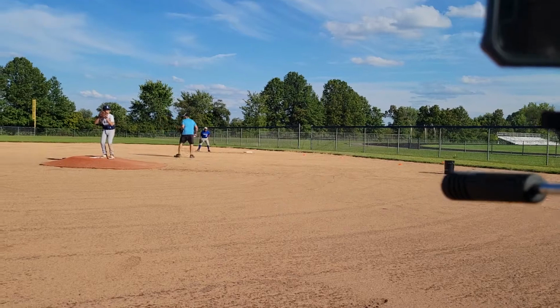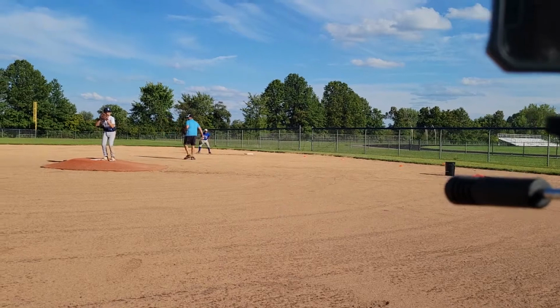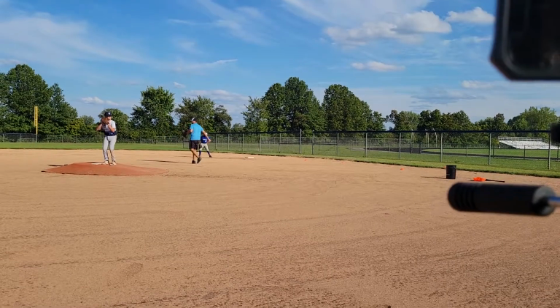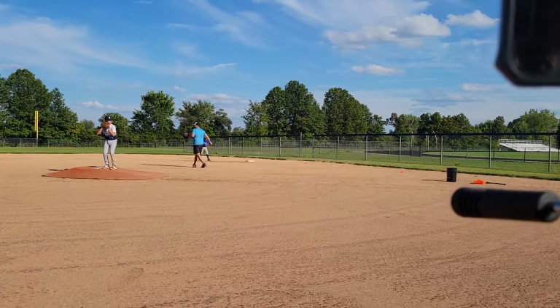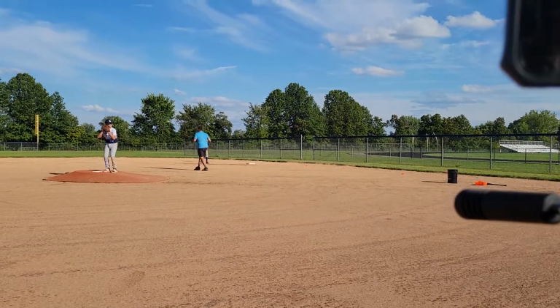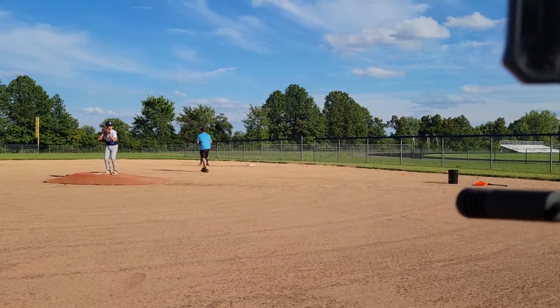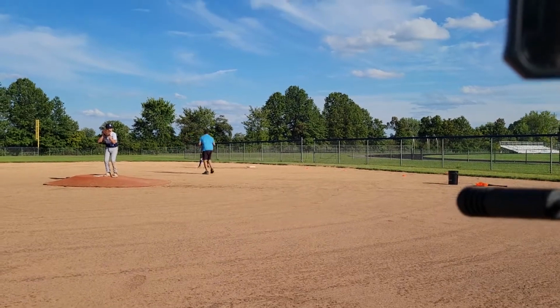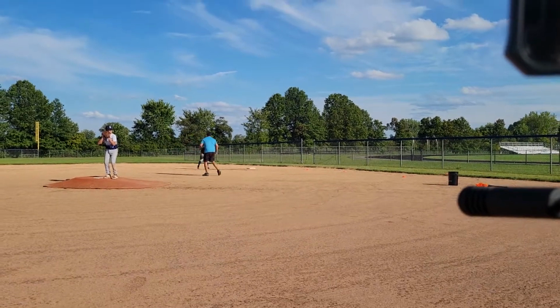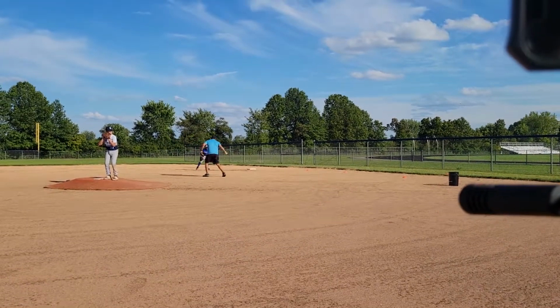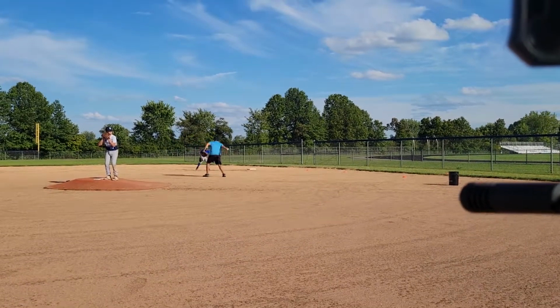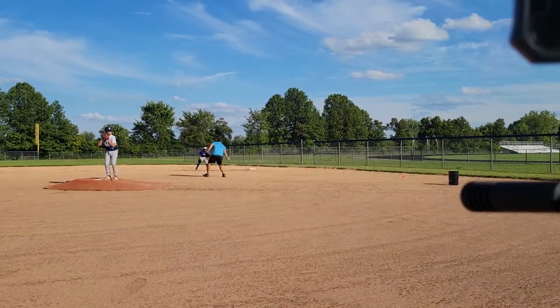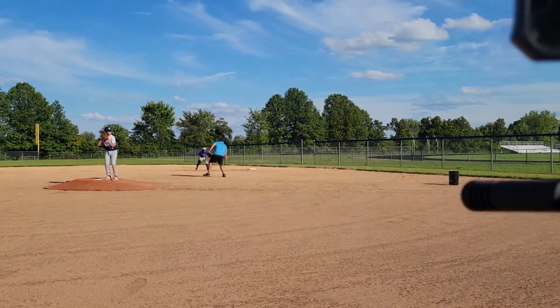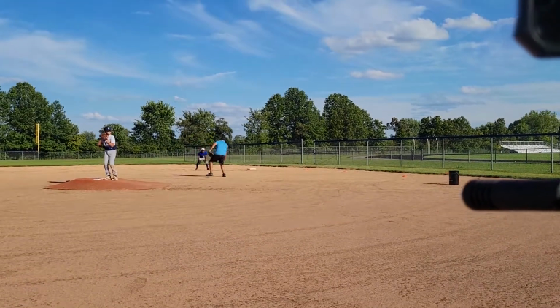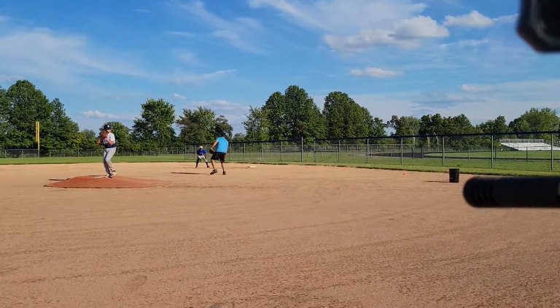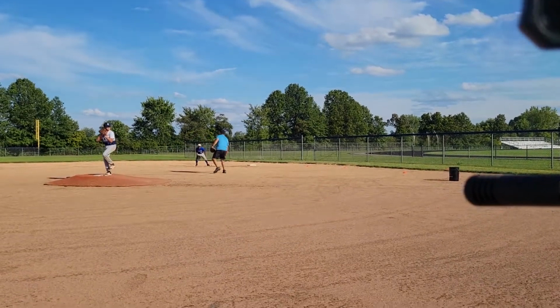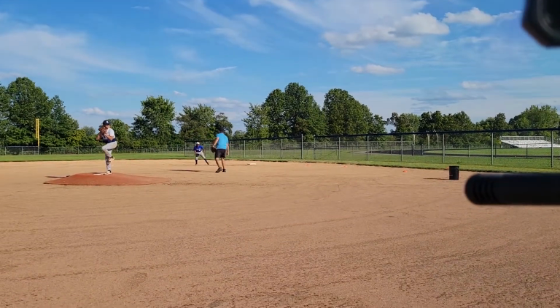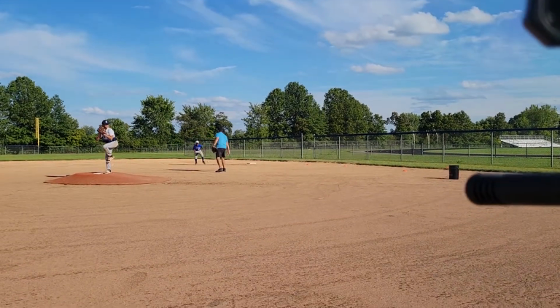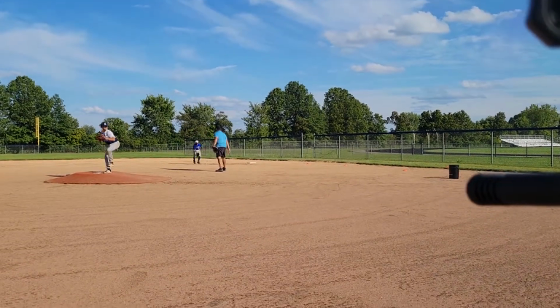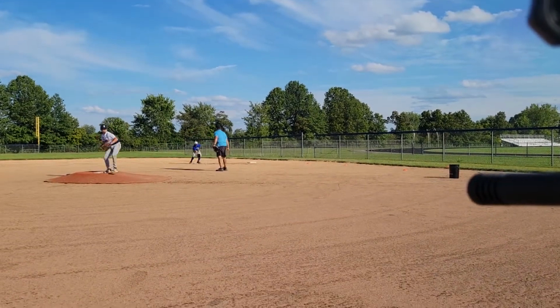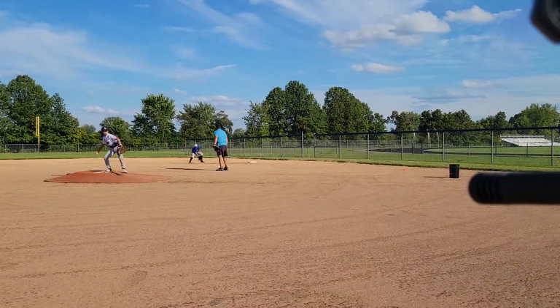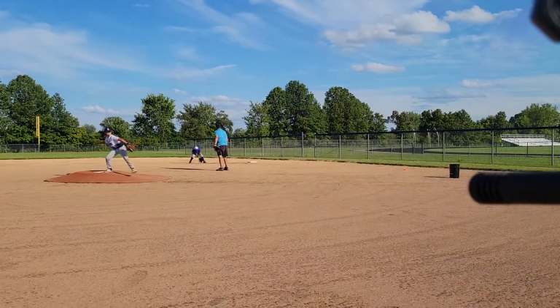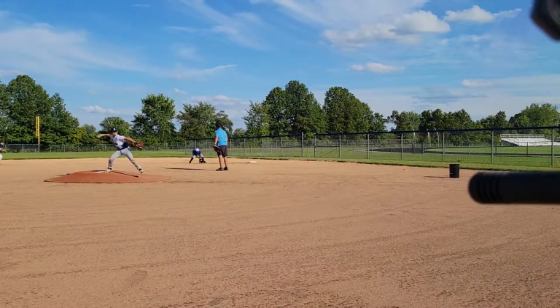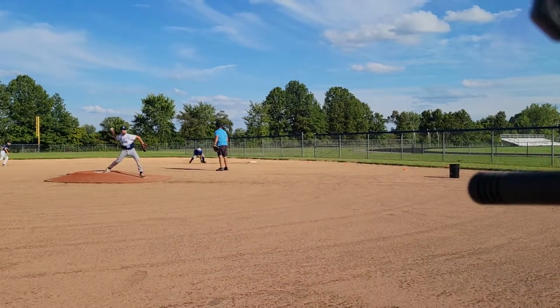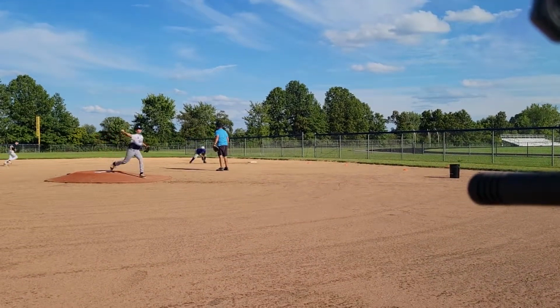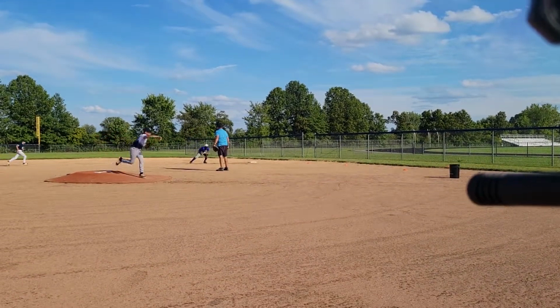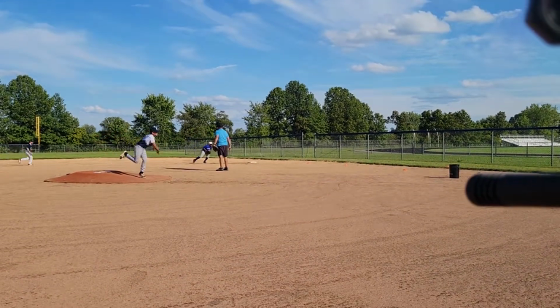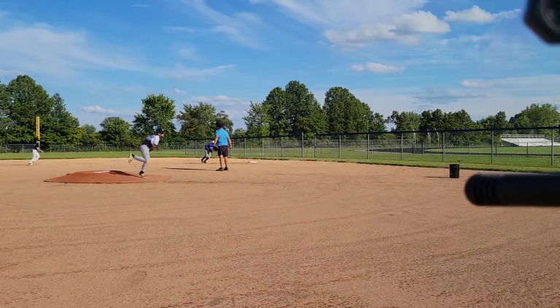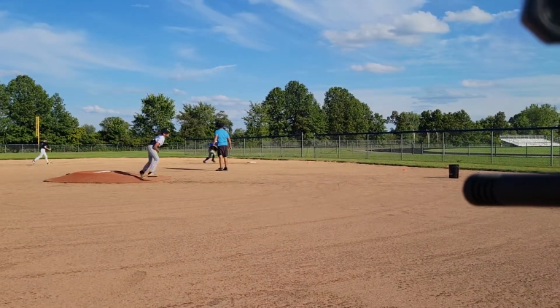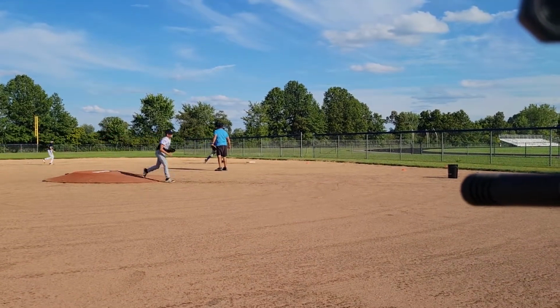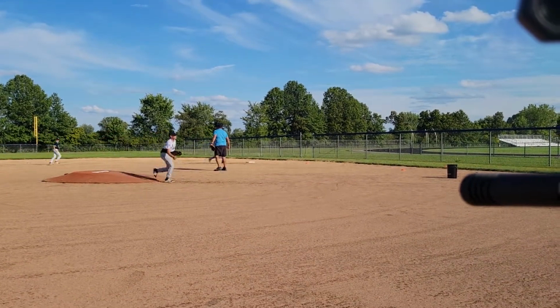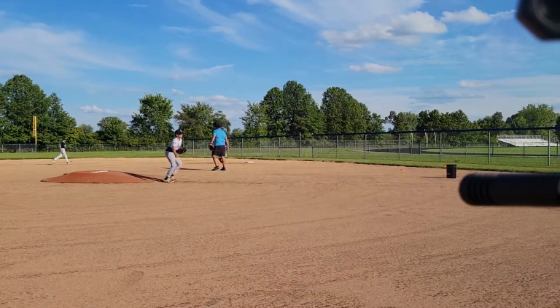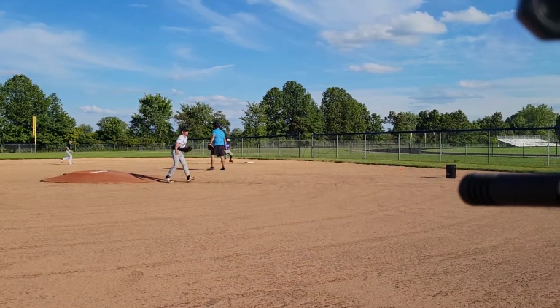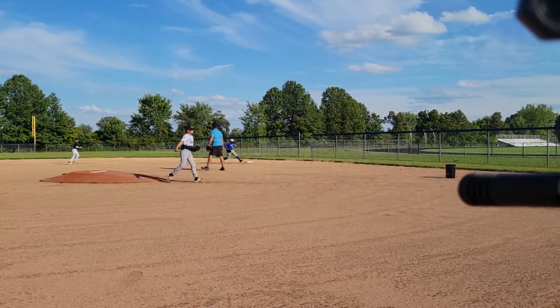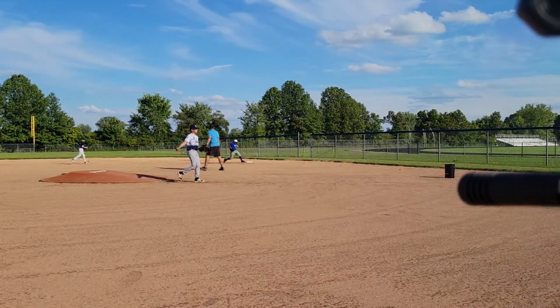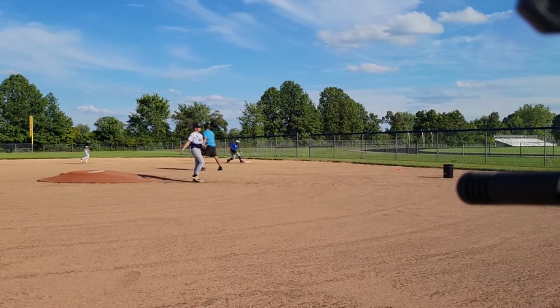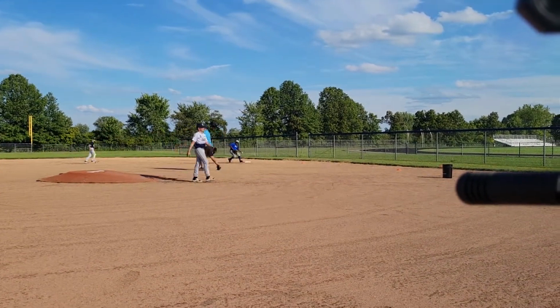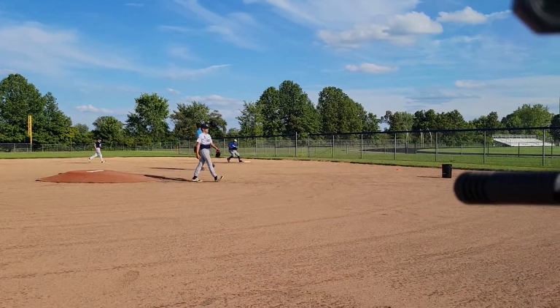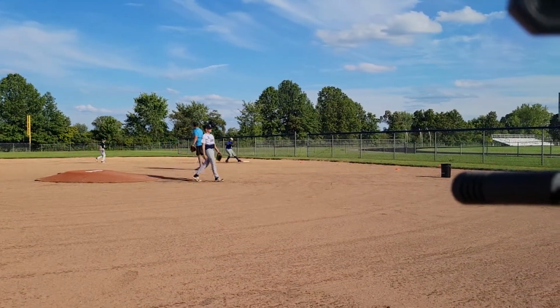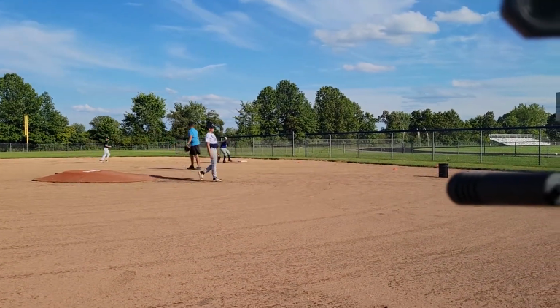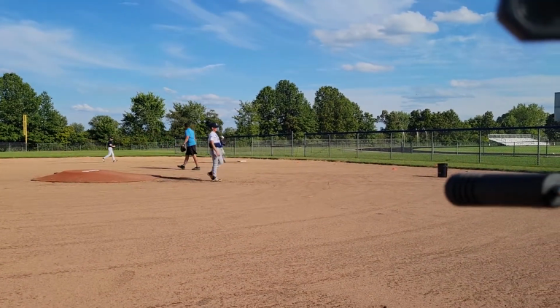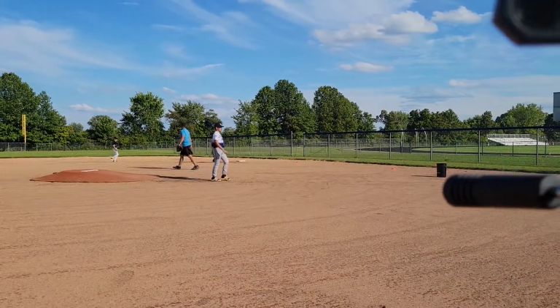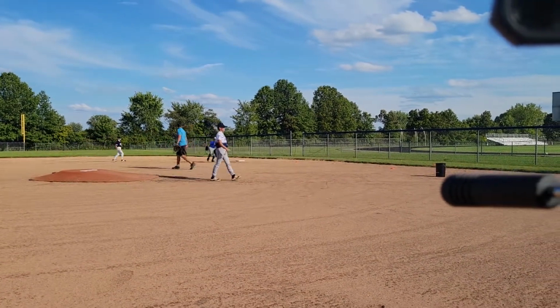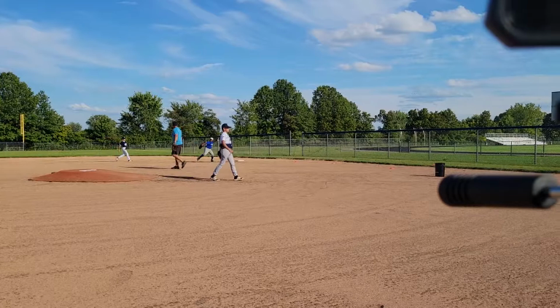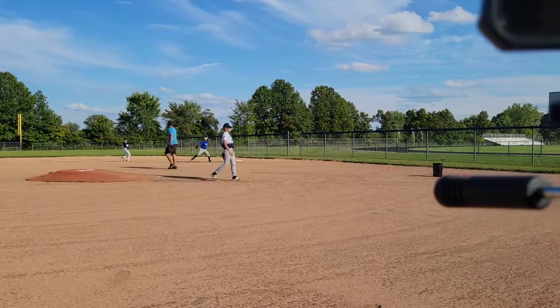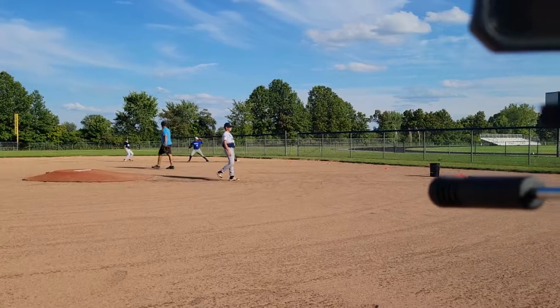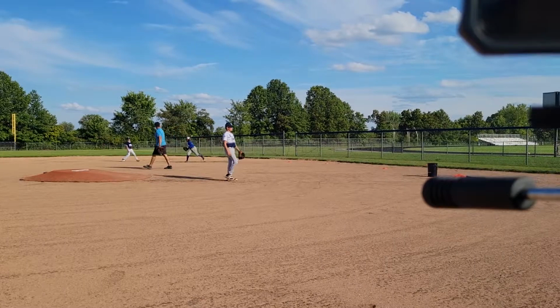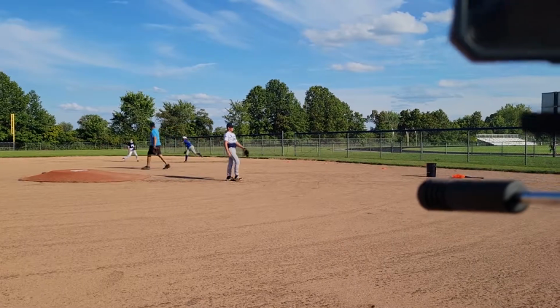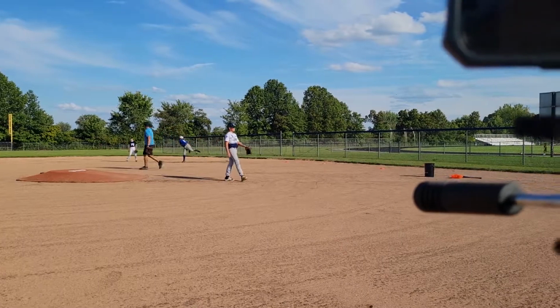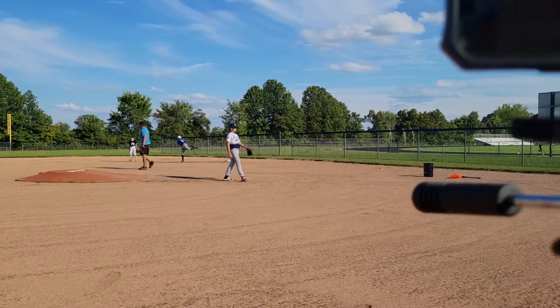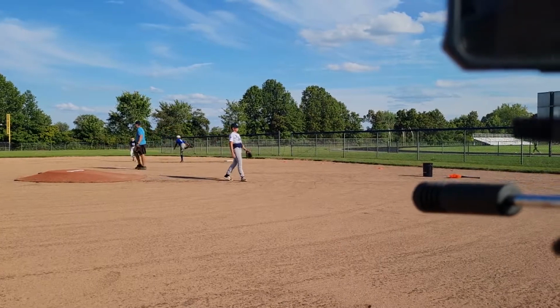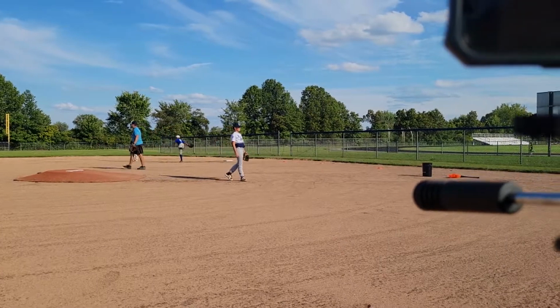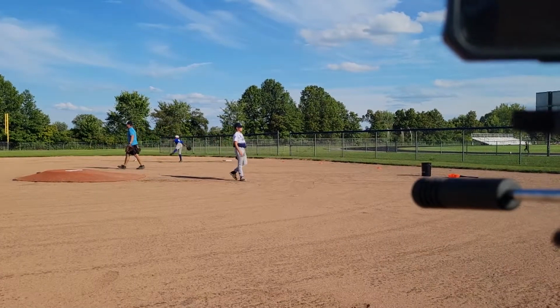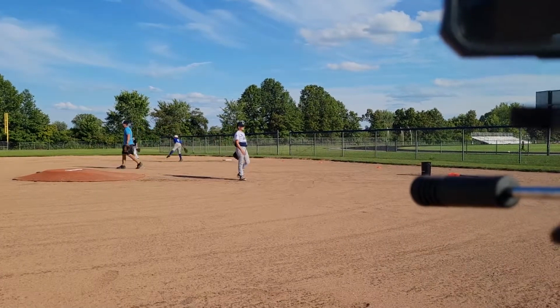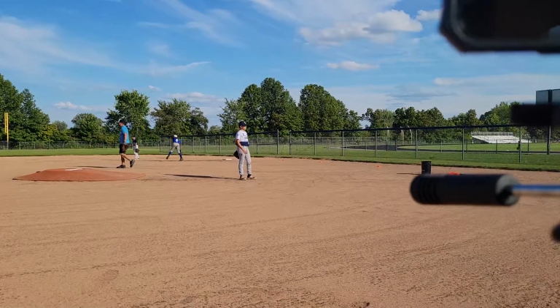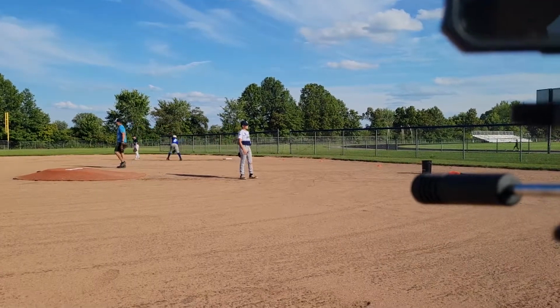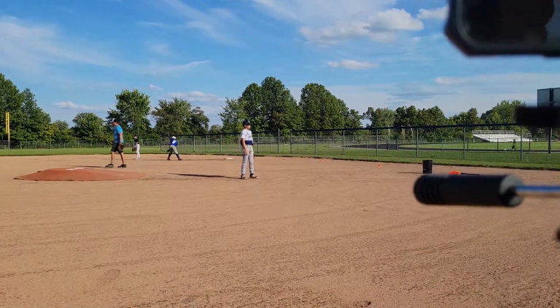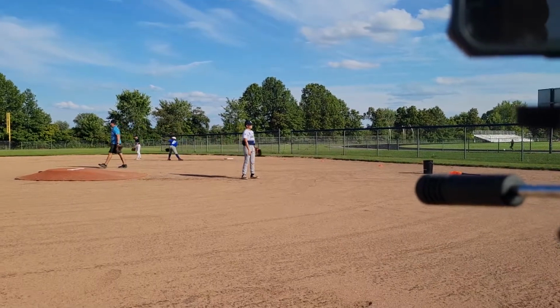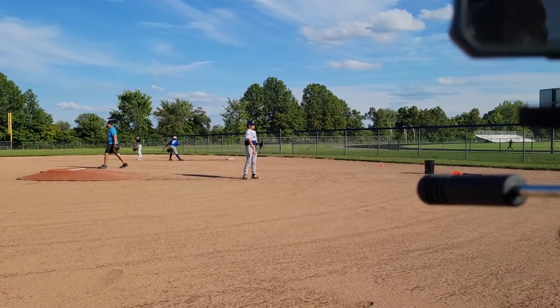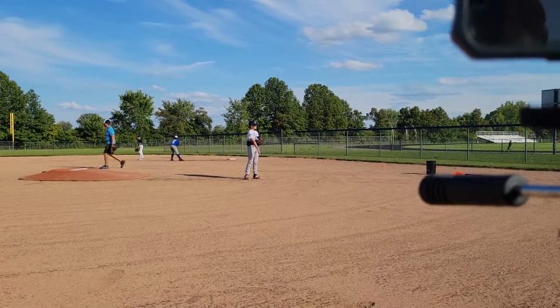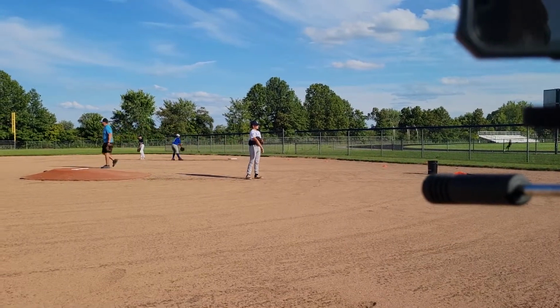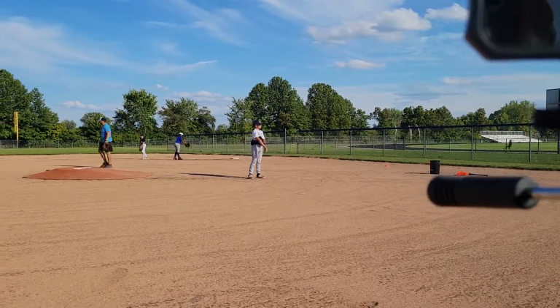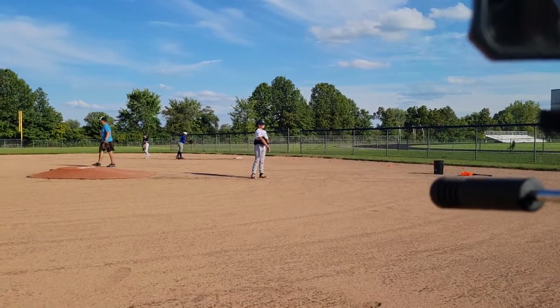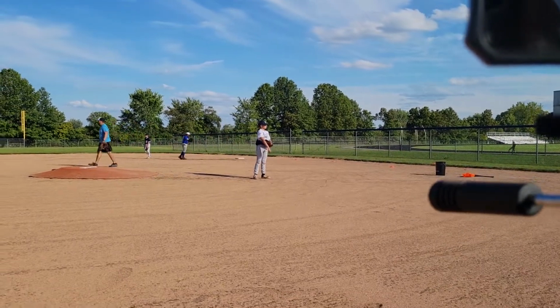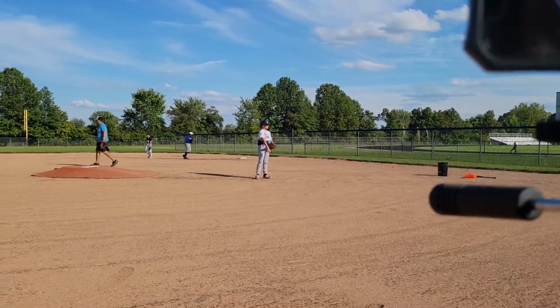Alright, here you go. Ball's hit. Tag! Tag, tag, tag, tag. 52. There we go.